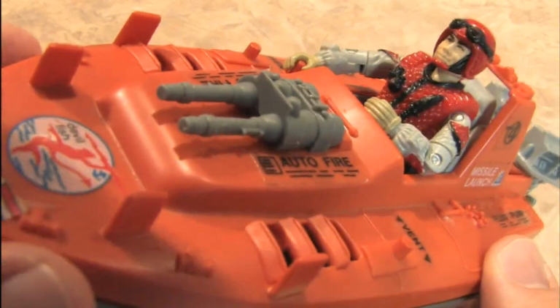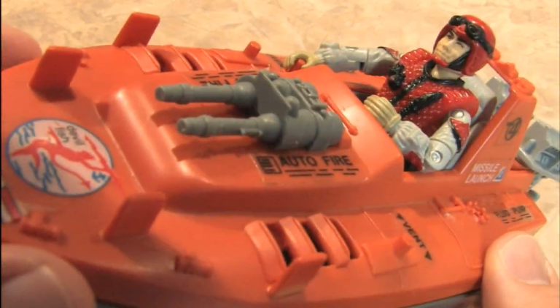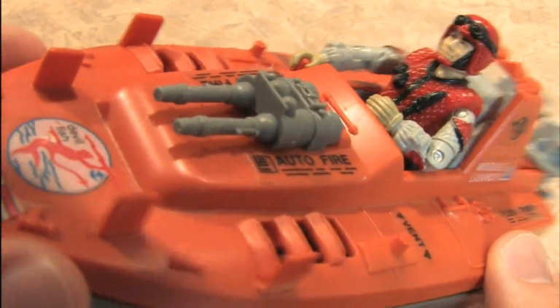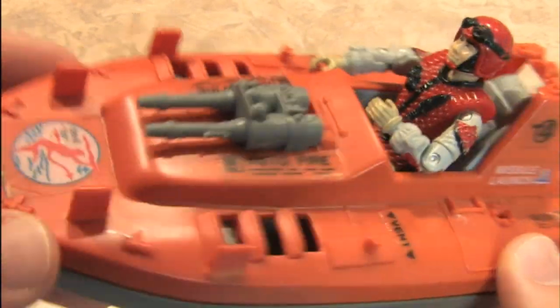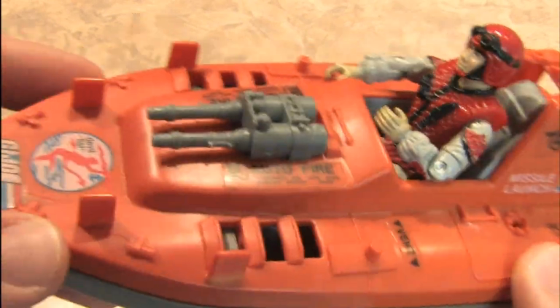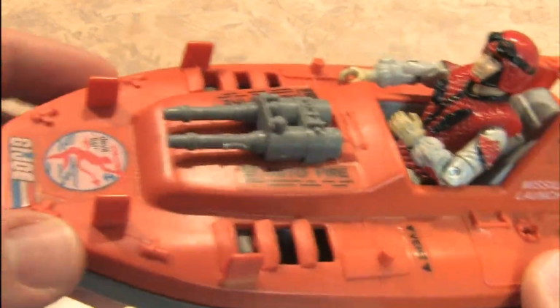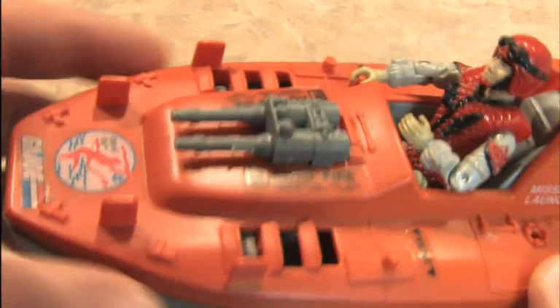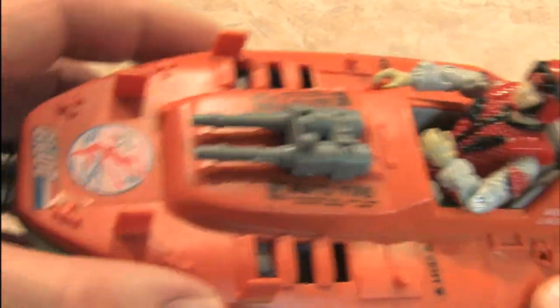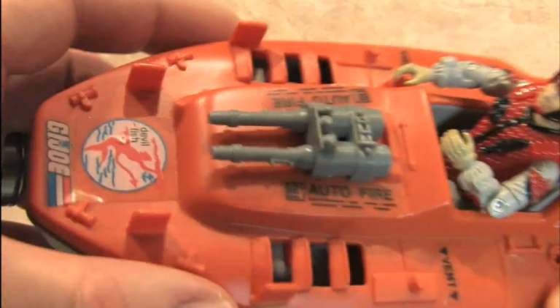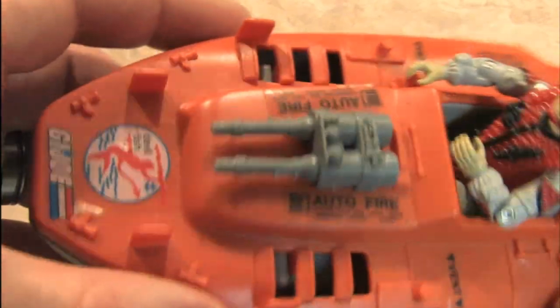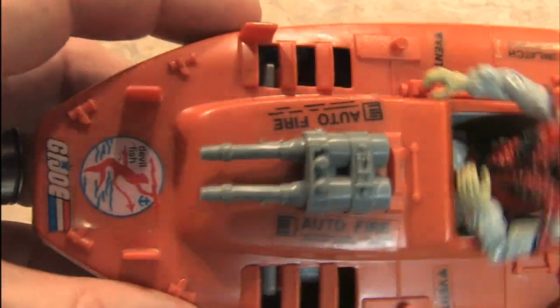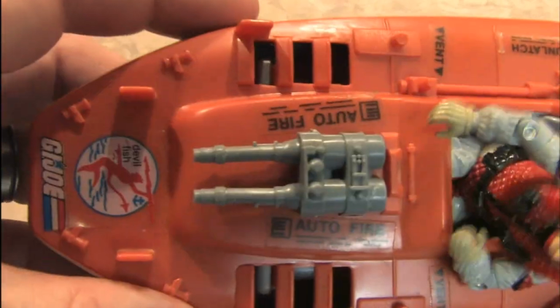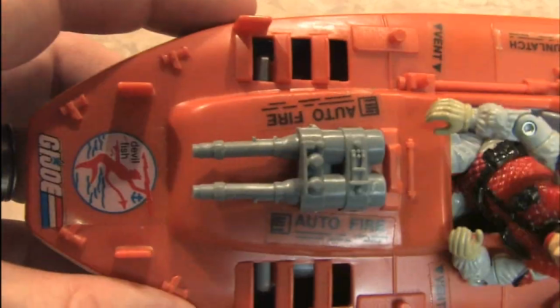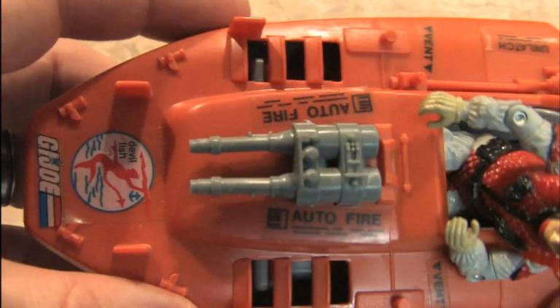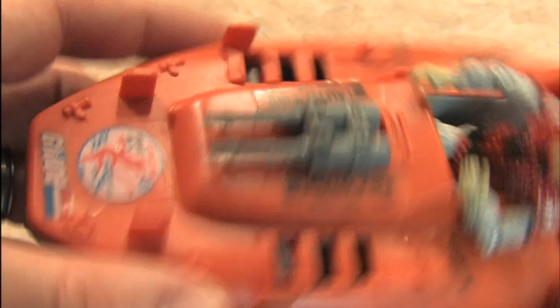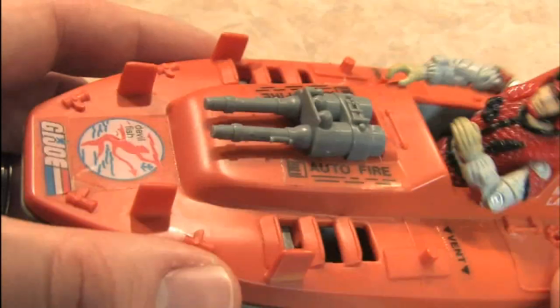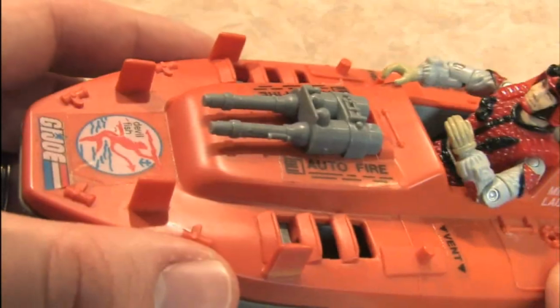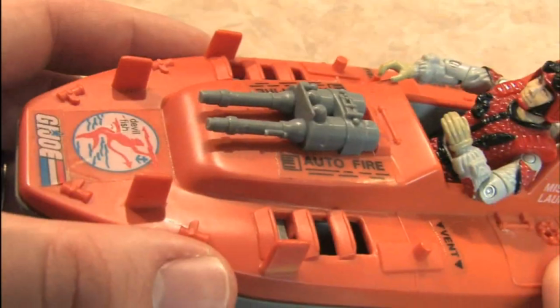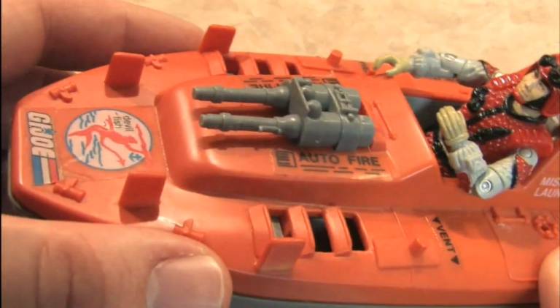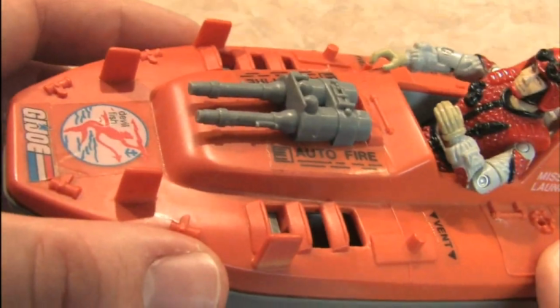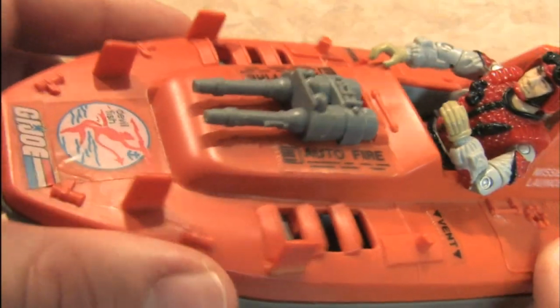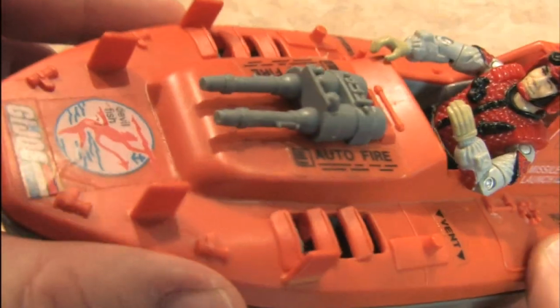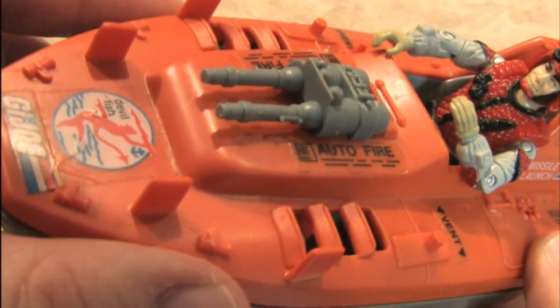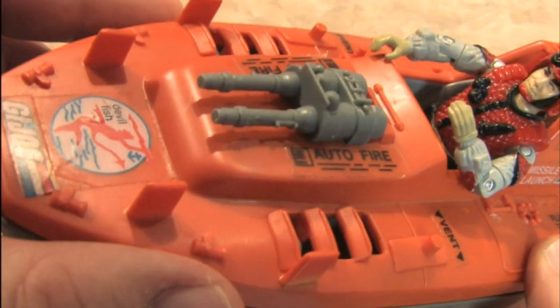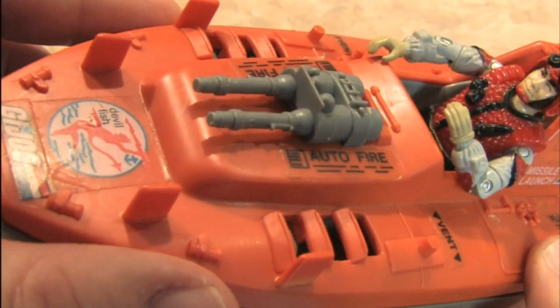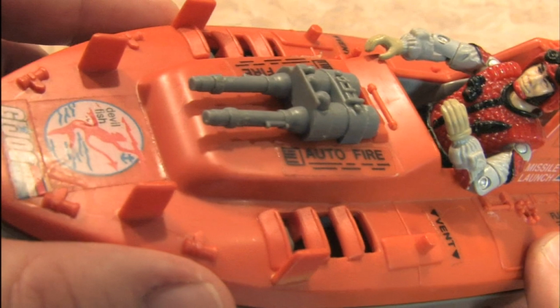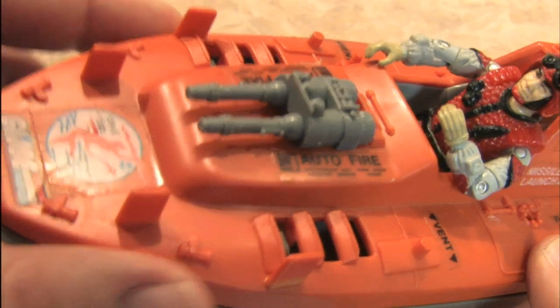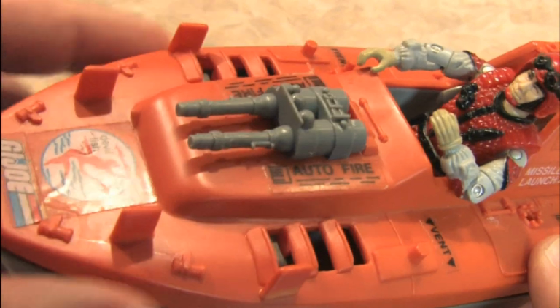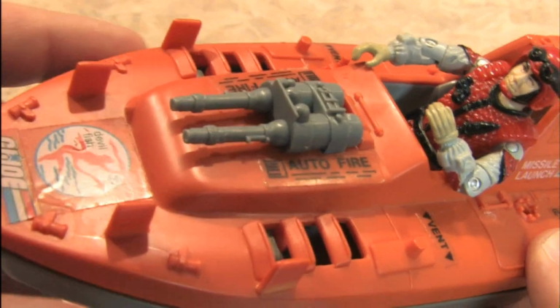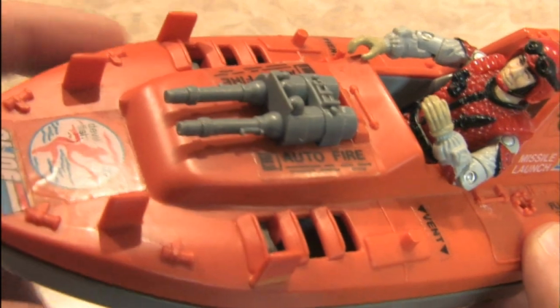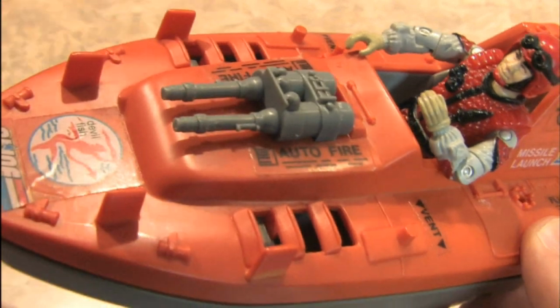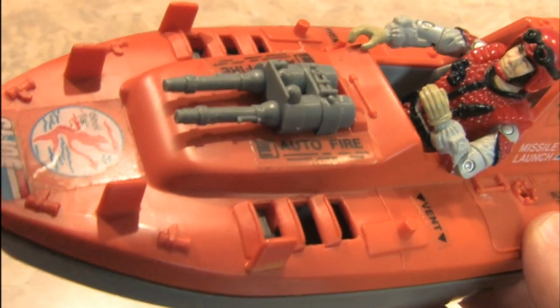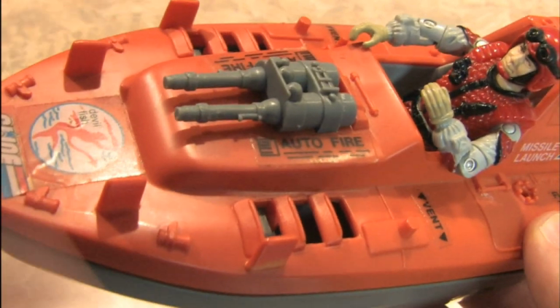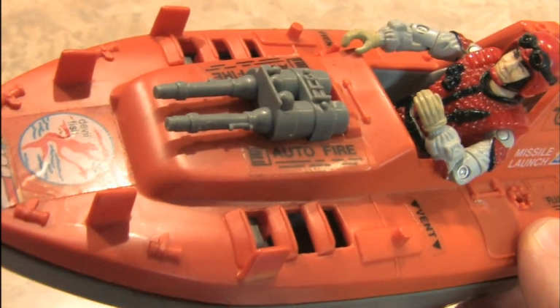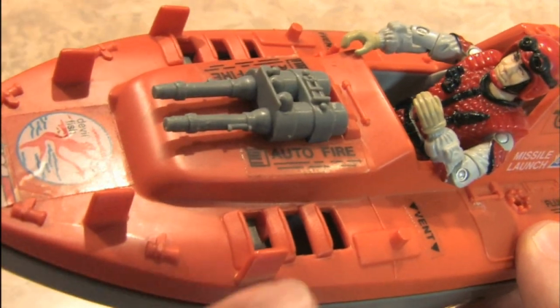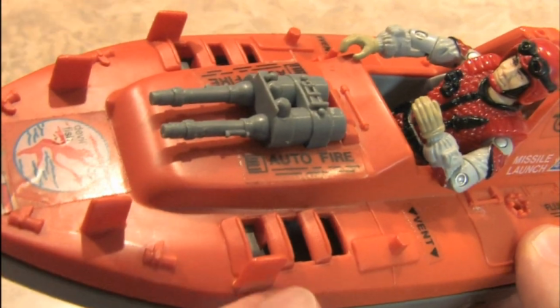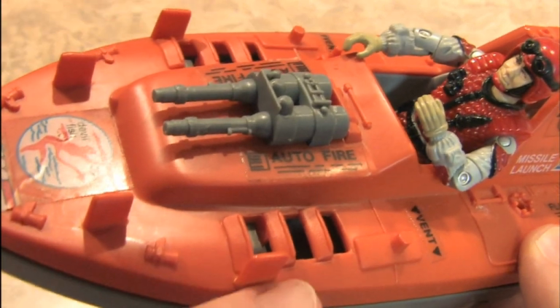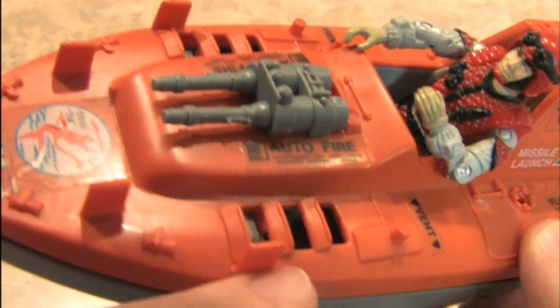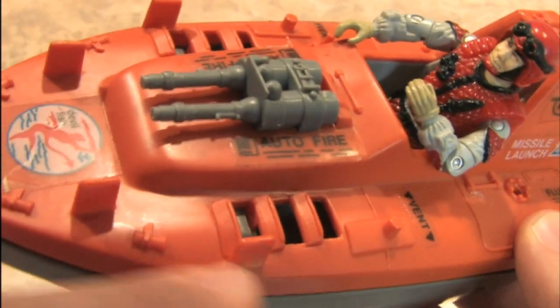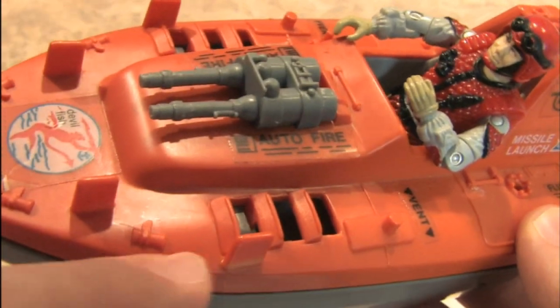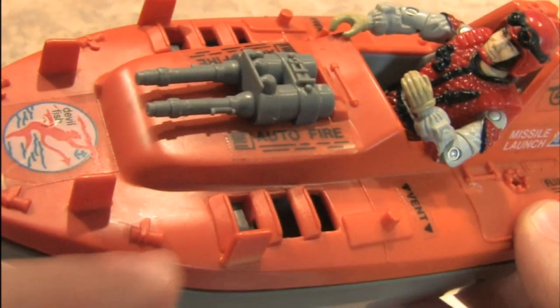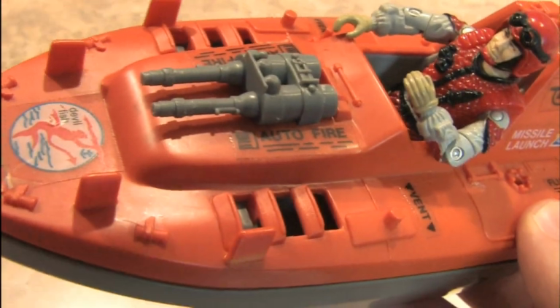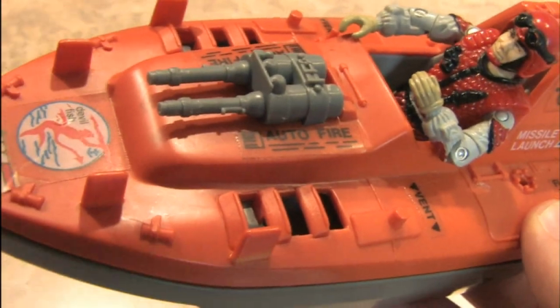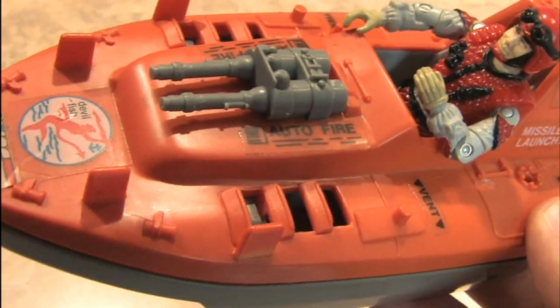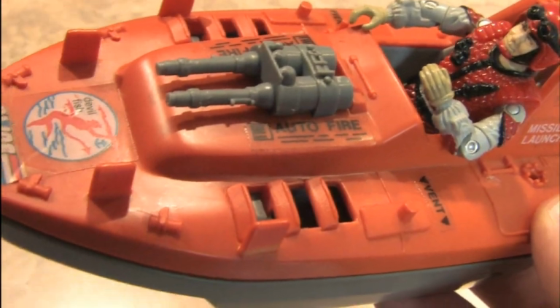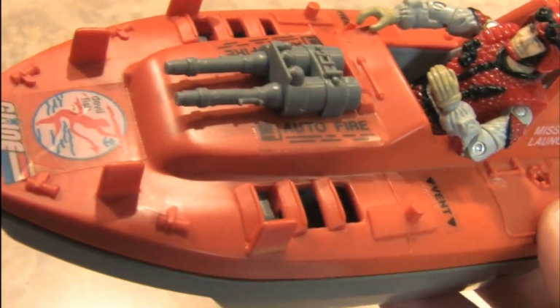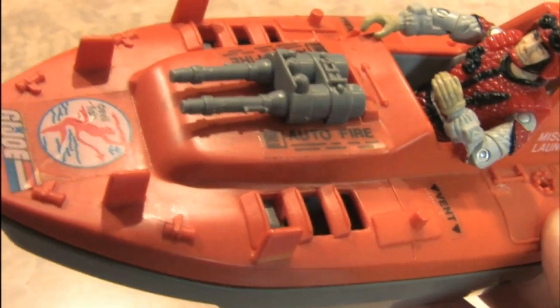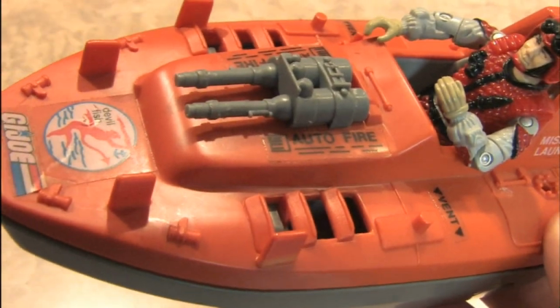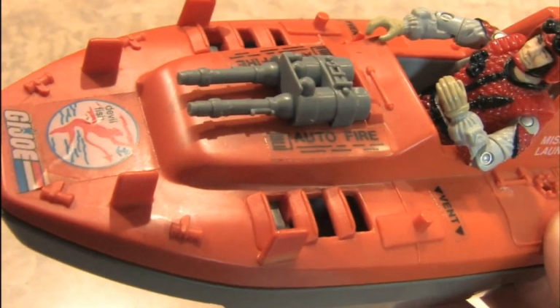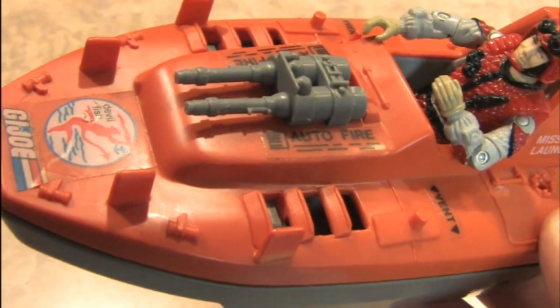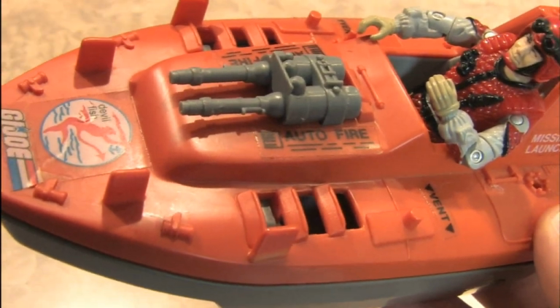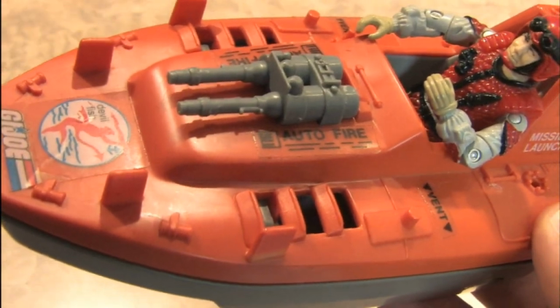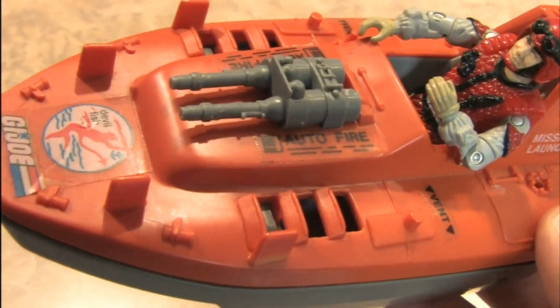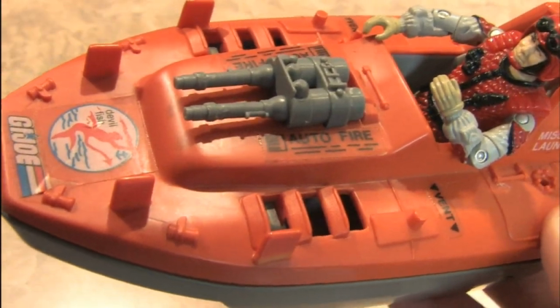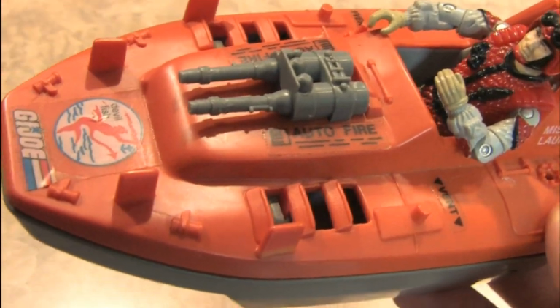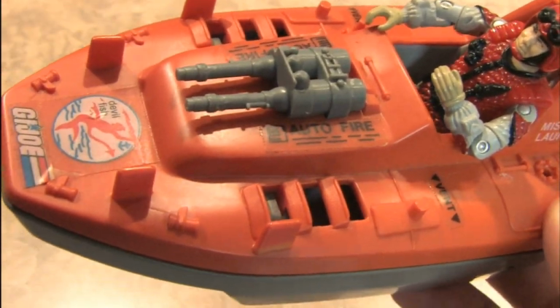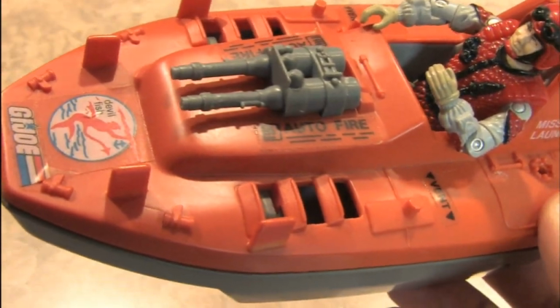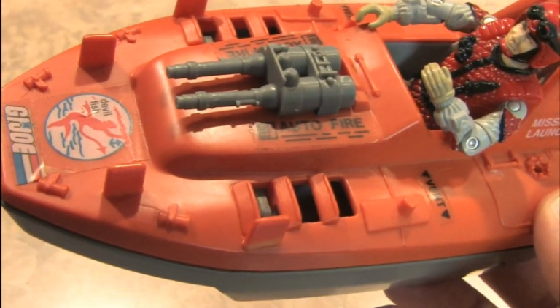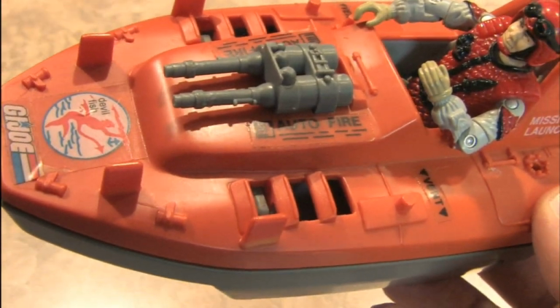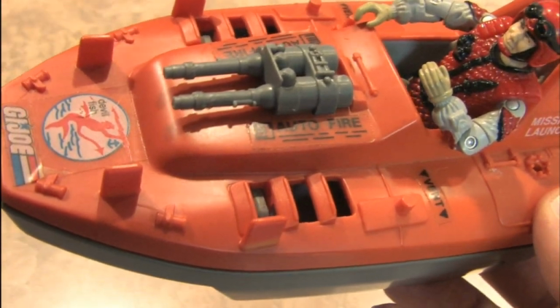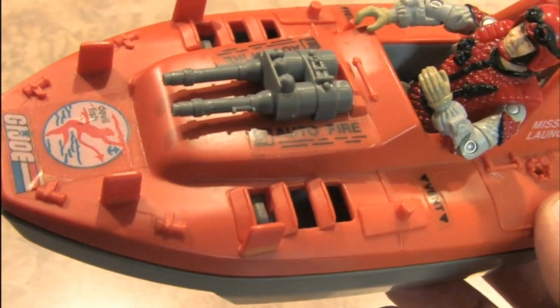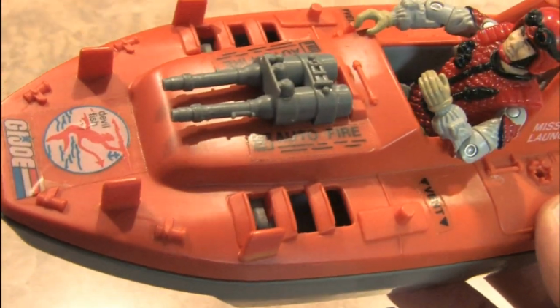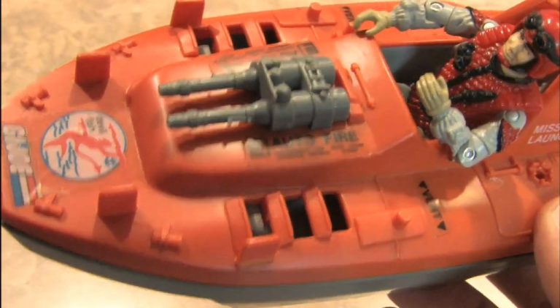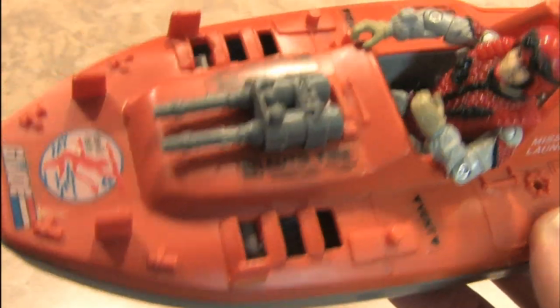I do like the venting on the front. Those look cool and they help the water run out after this thing drowns in the bathtub.